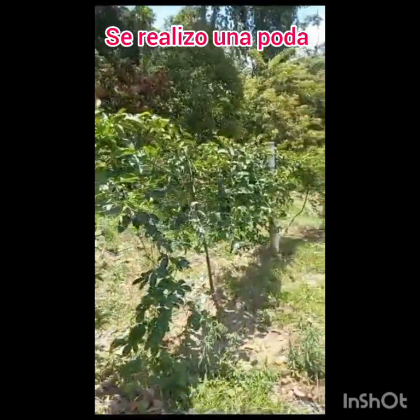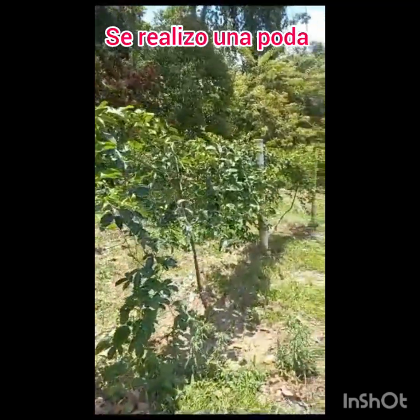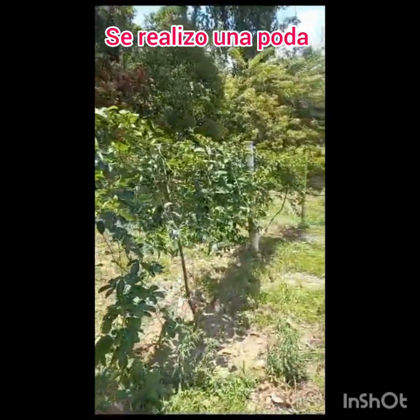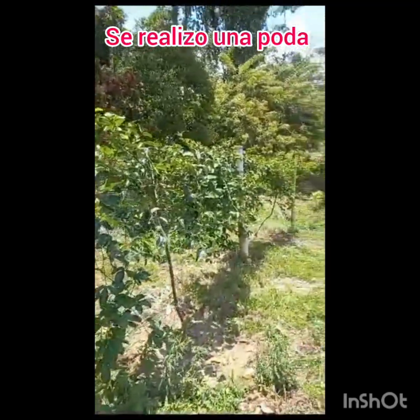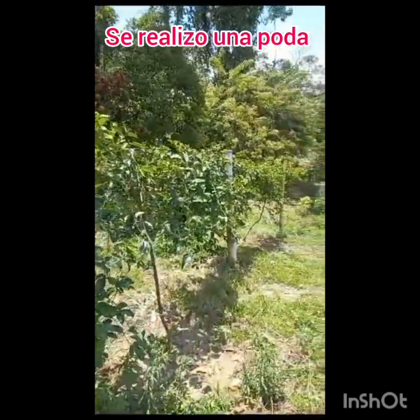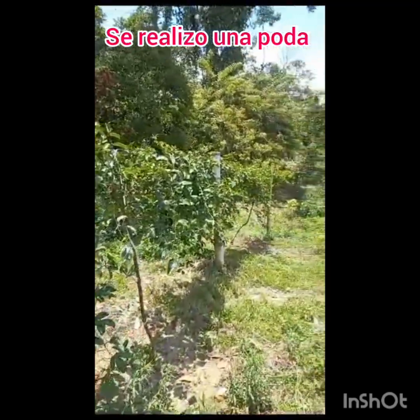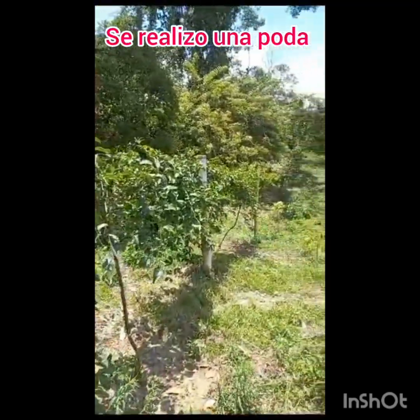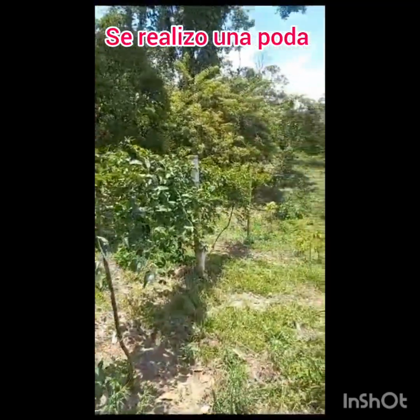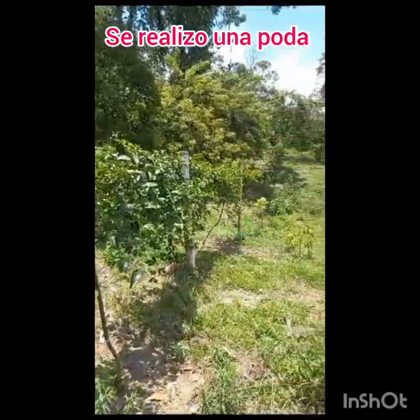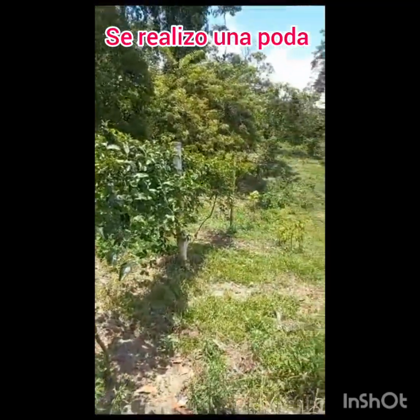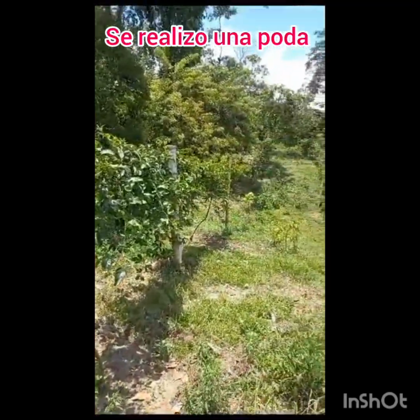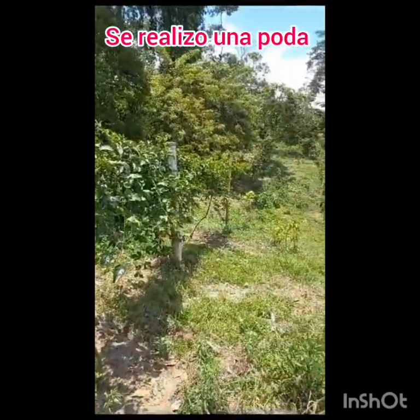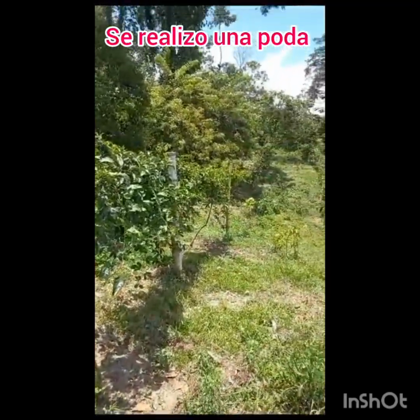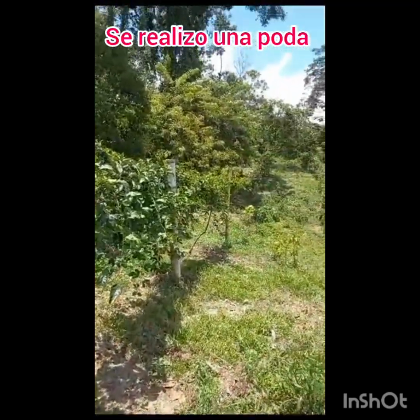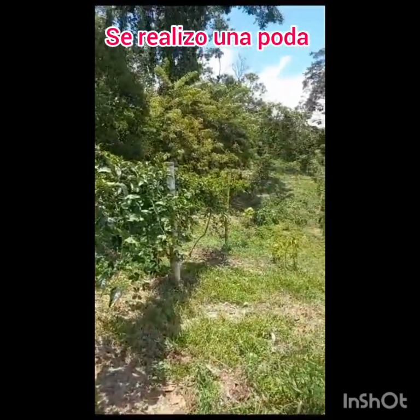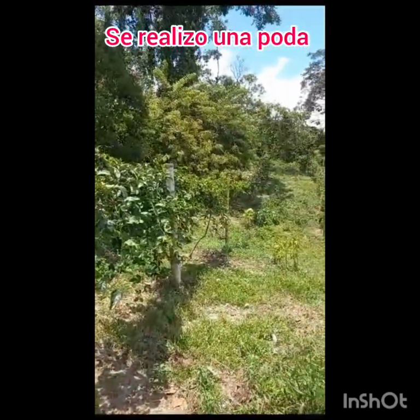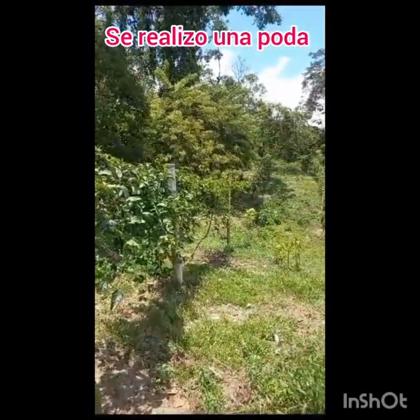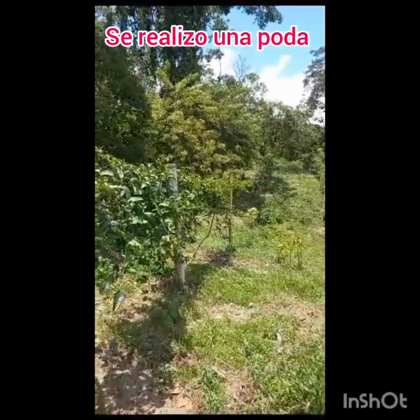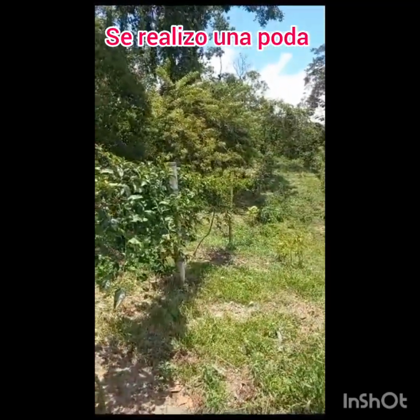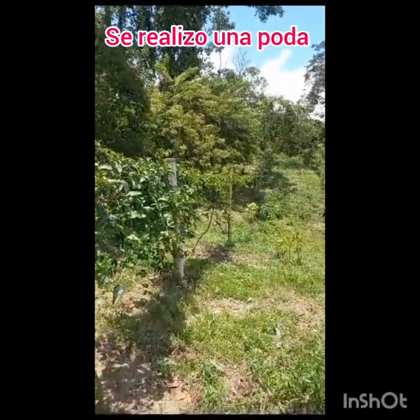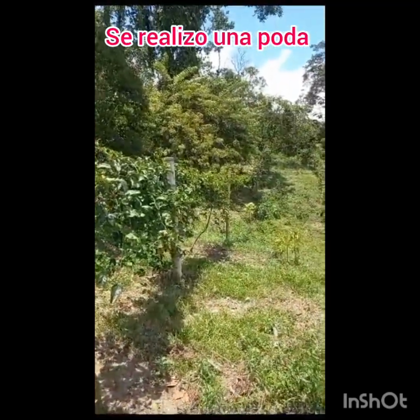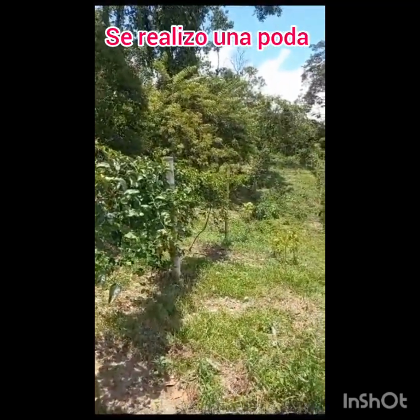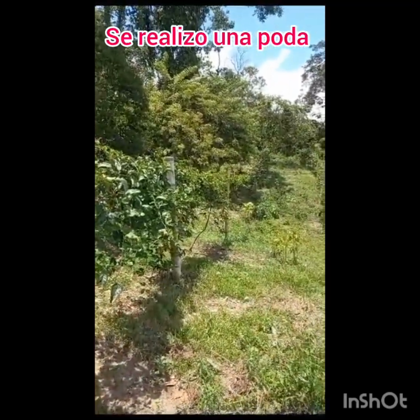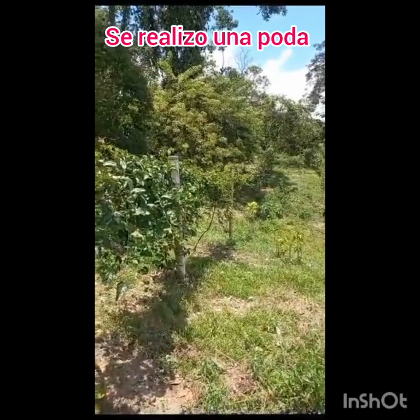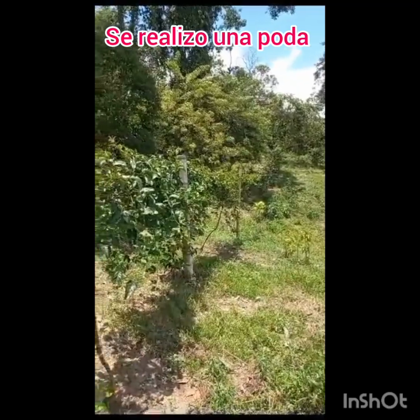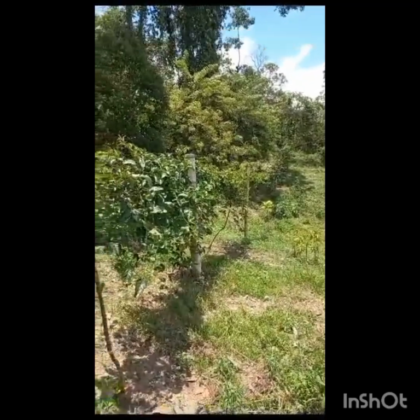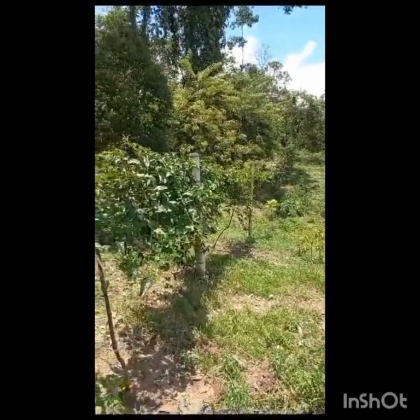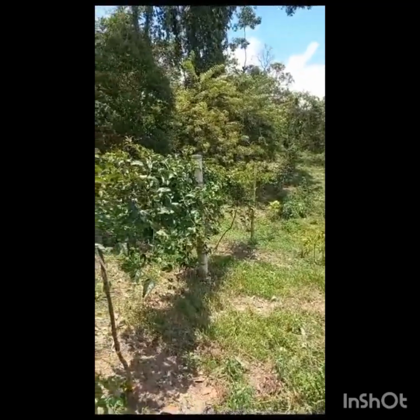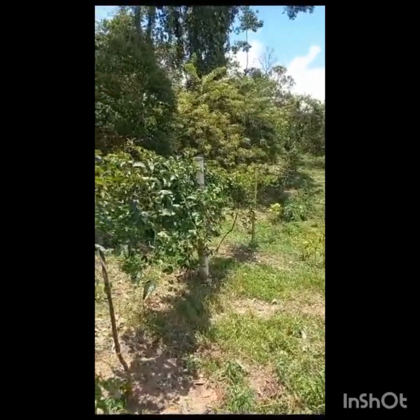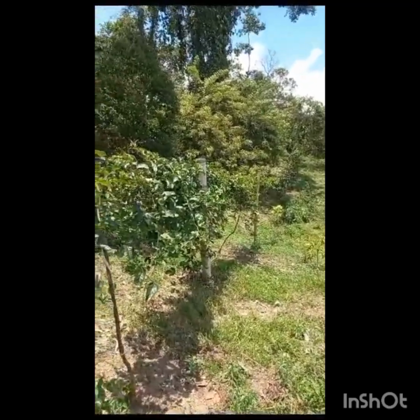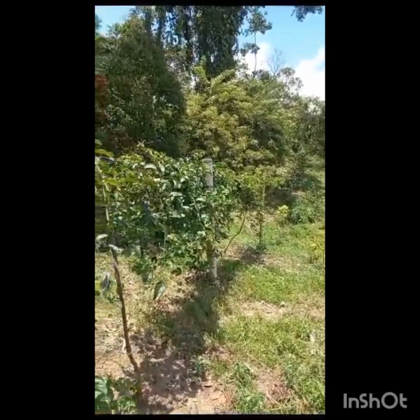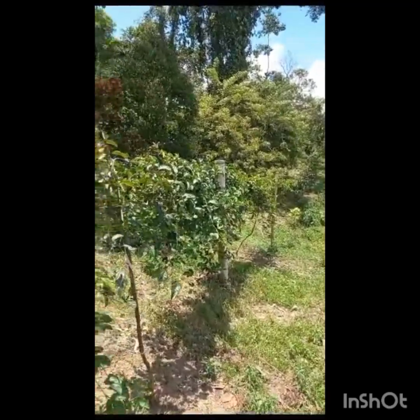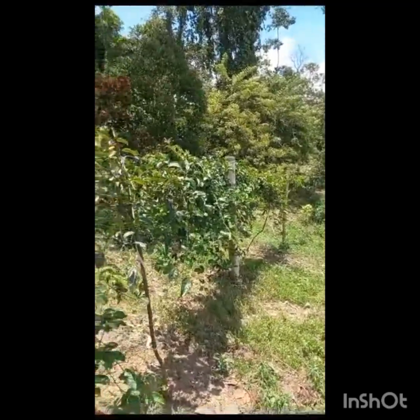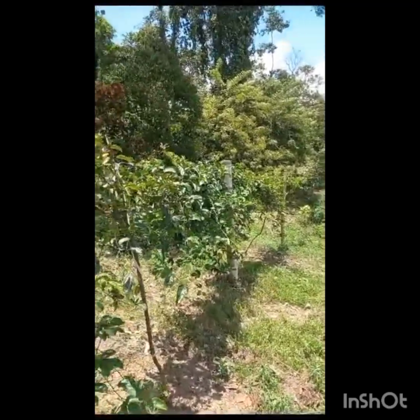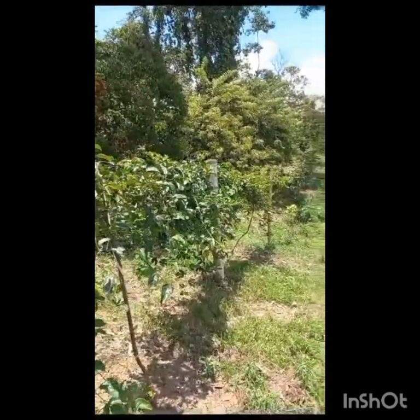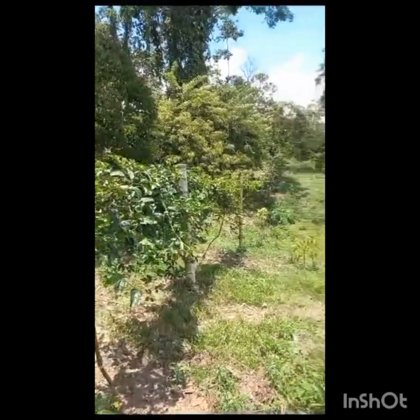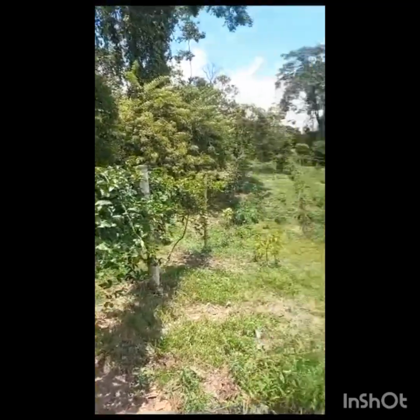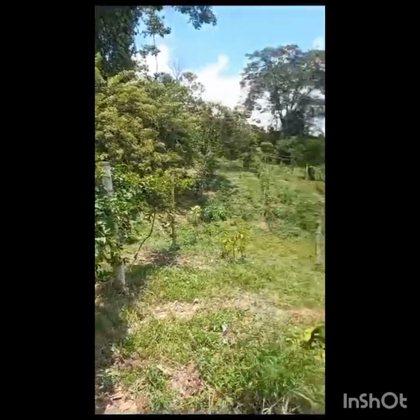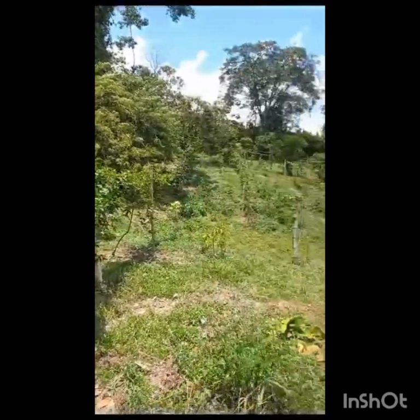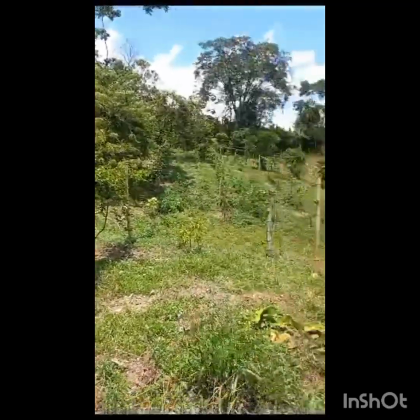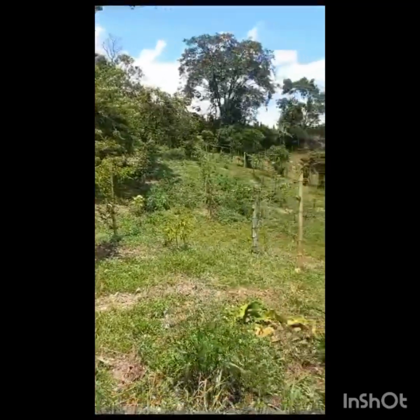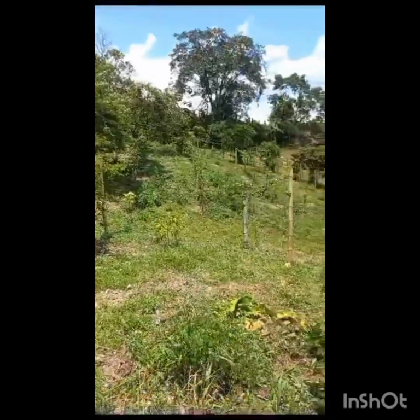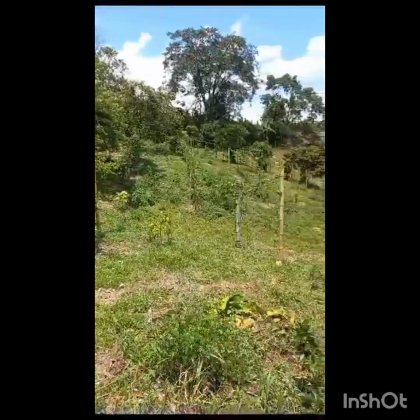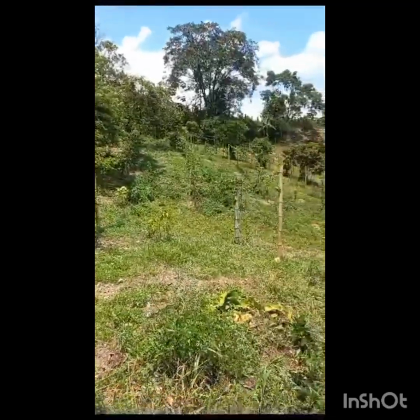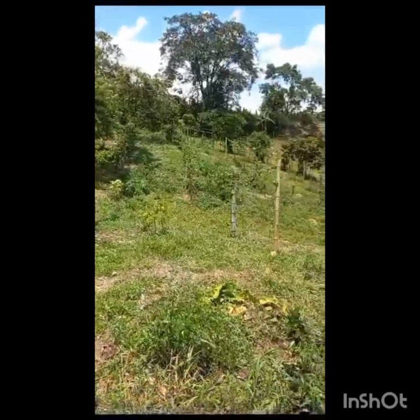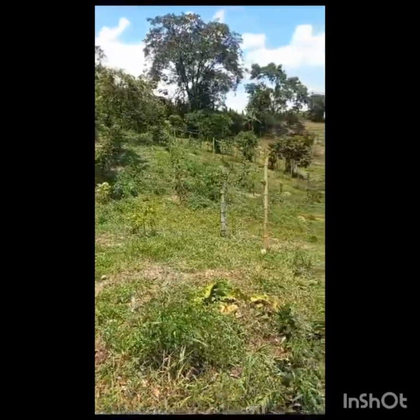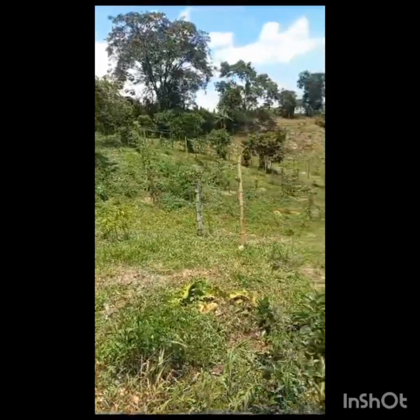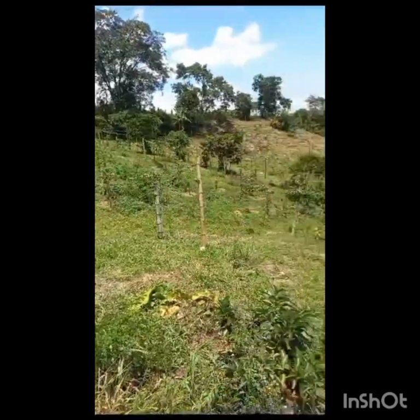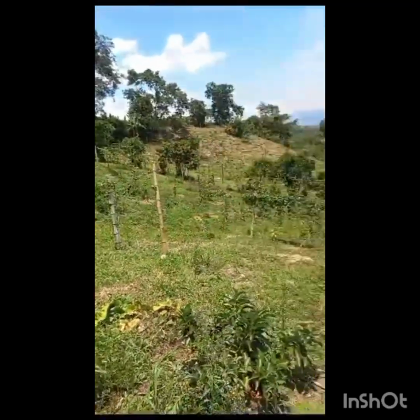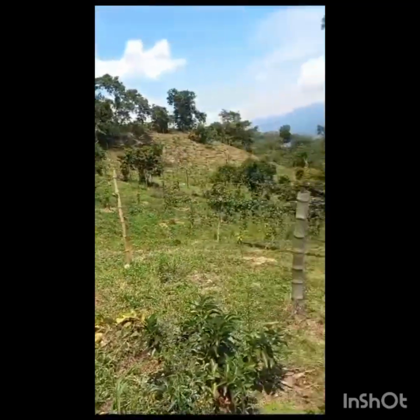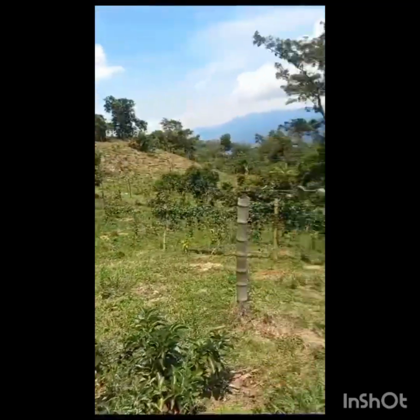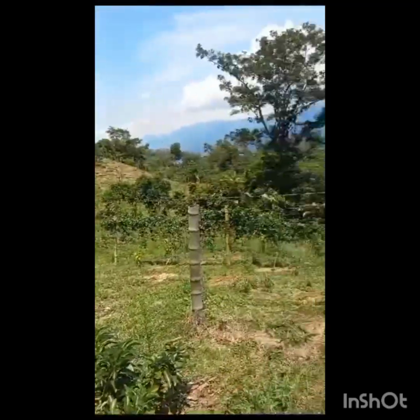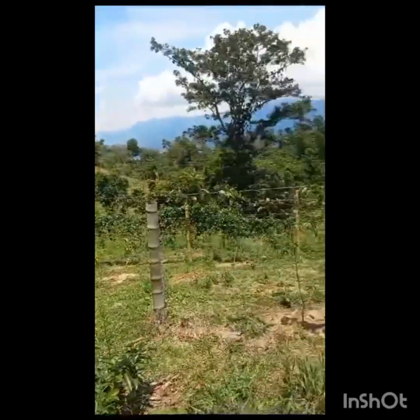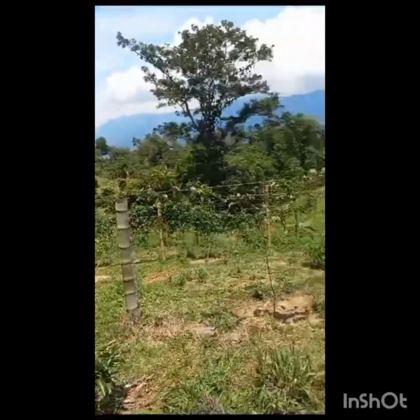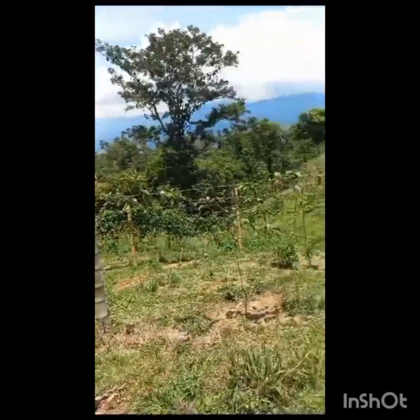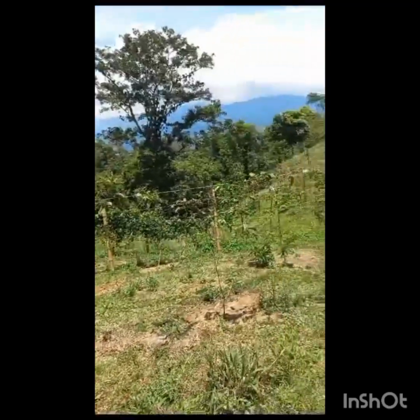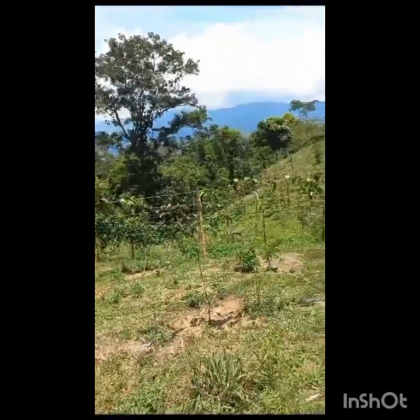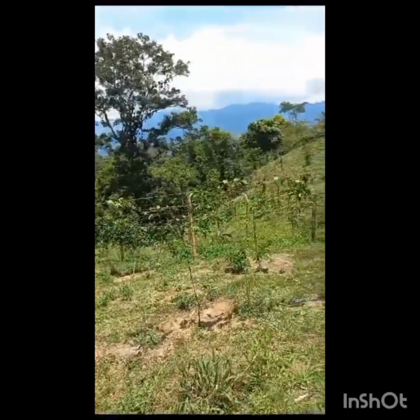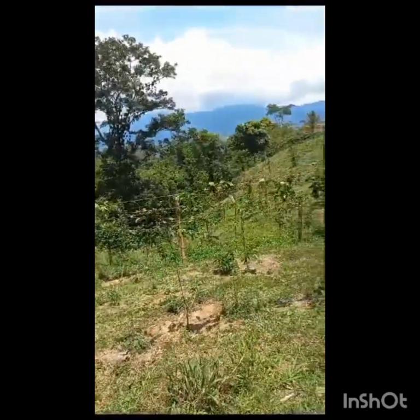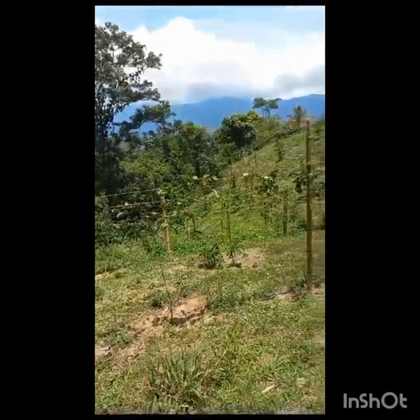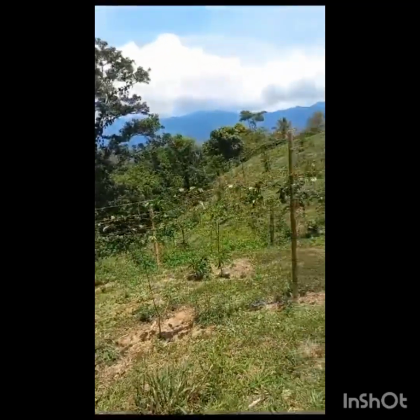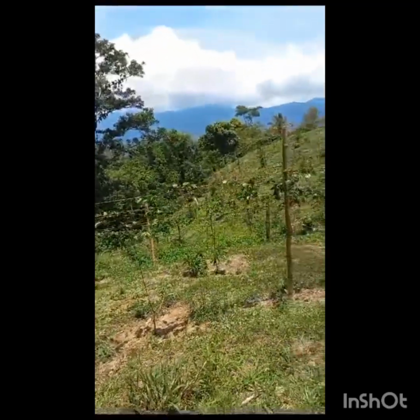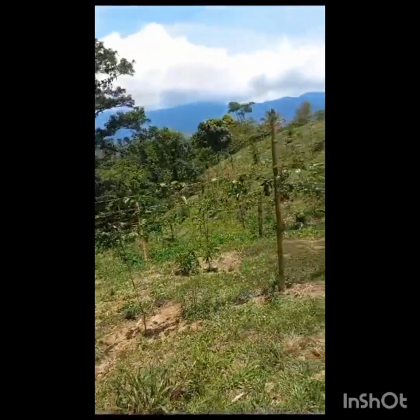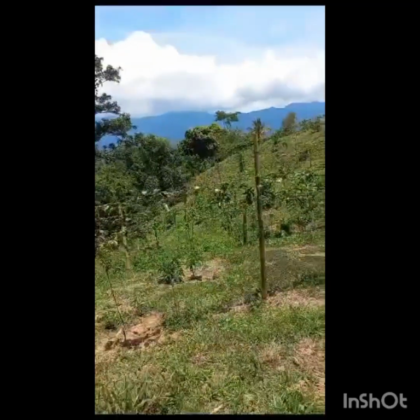As you can see, the maracuyá is very beautiful. As I said, they are making new rebrotes. This is green.